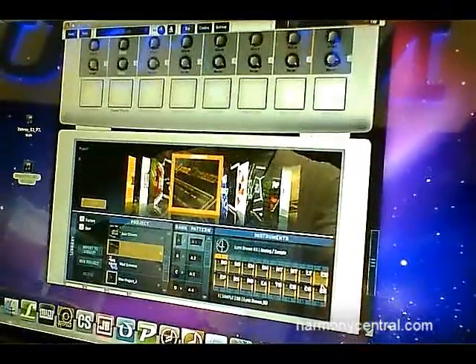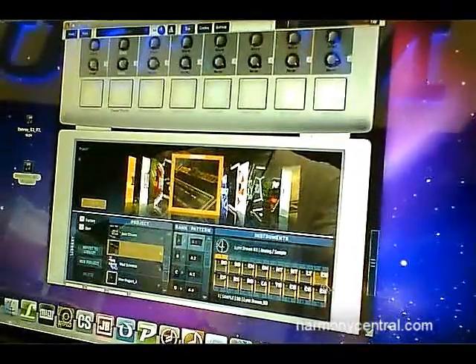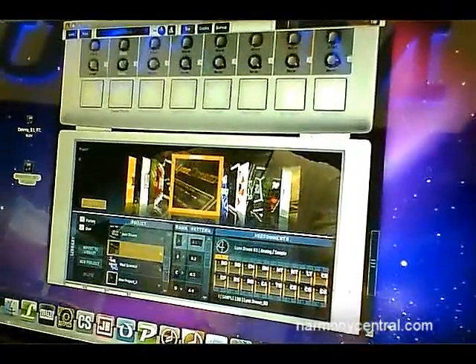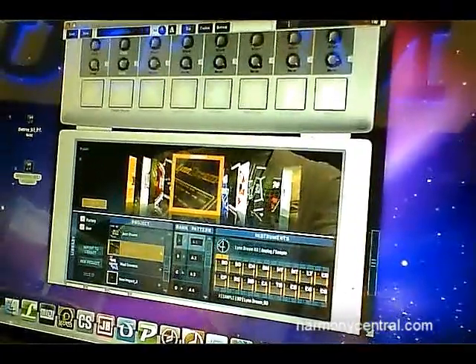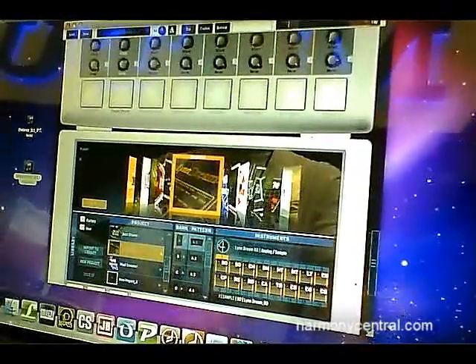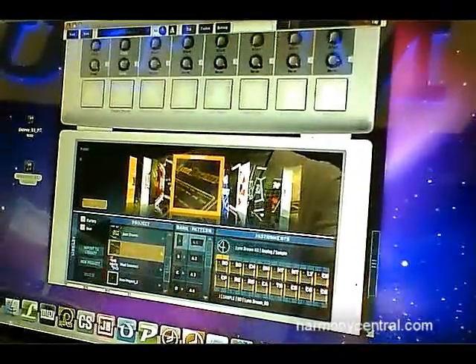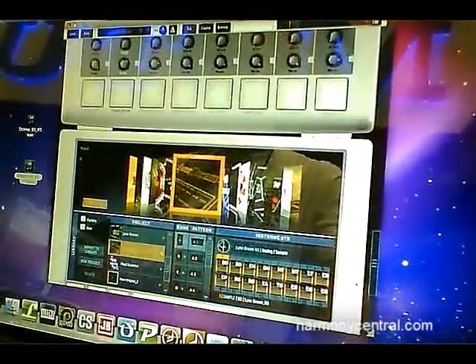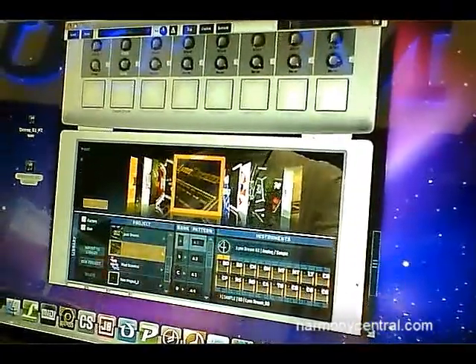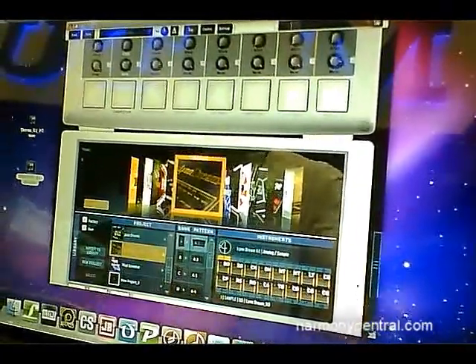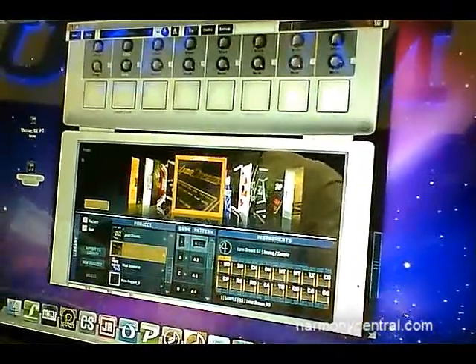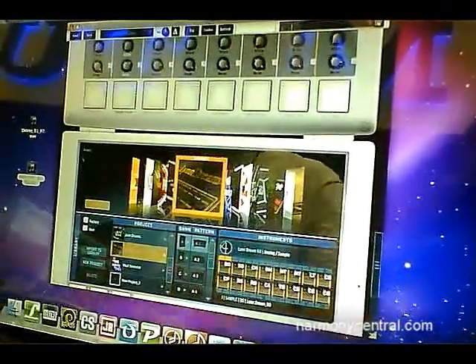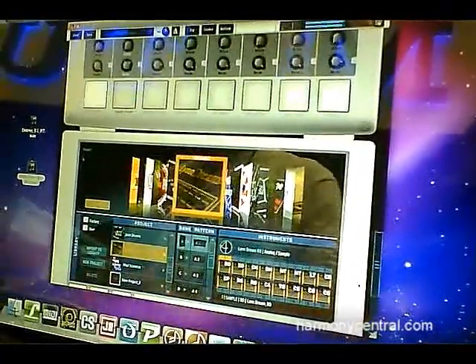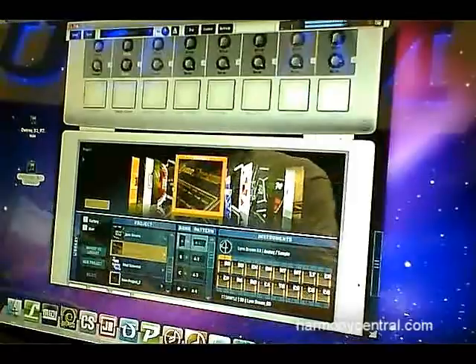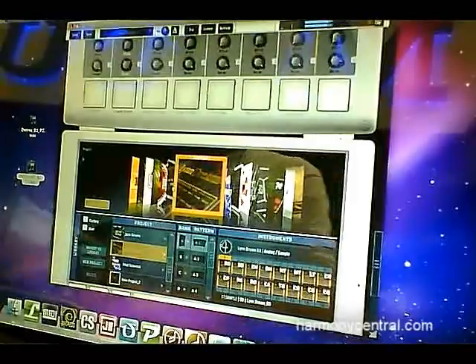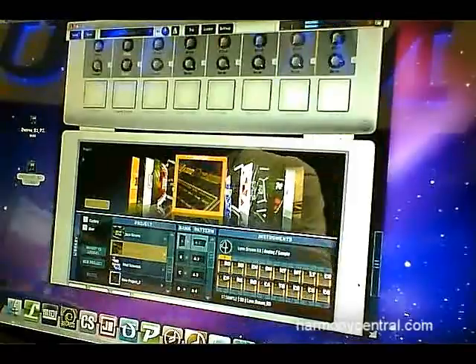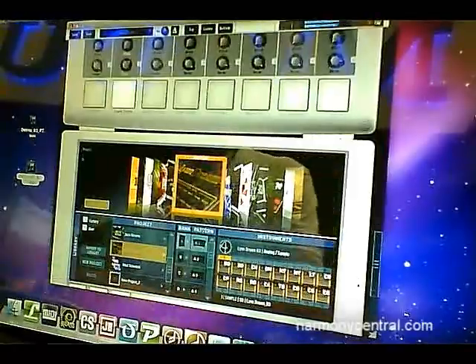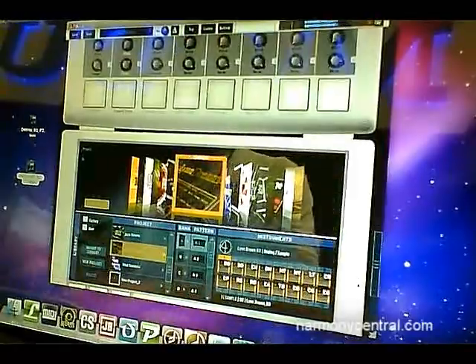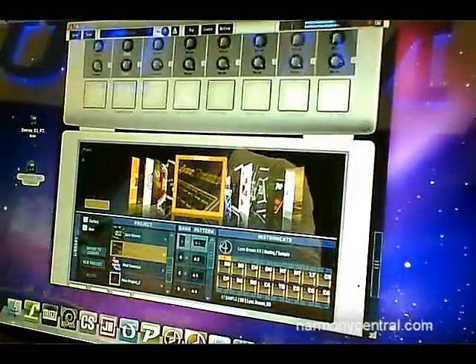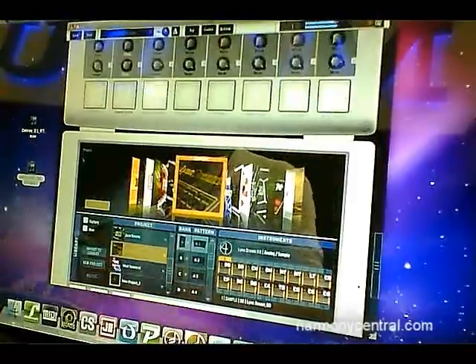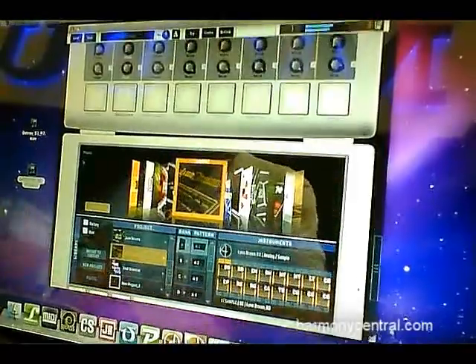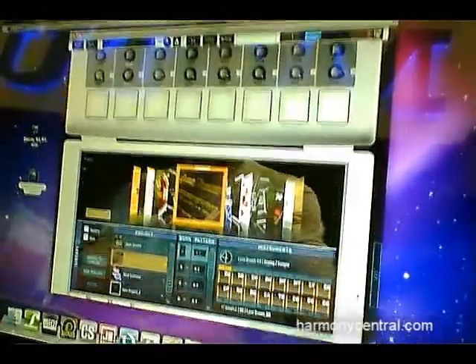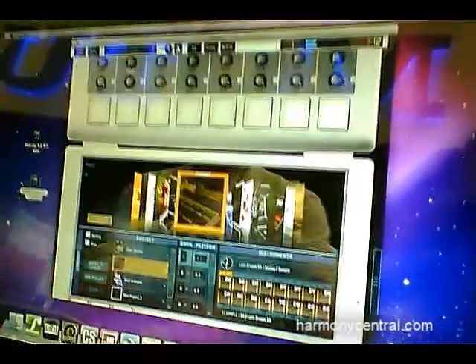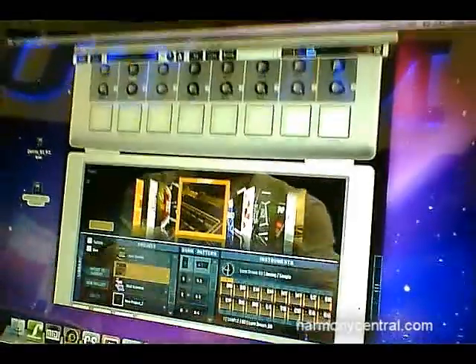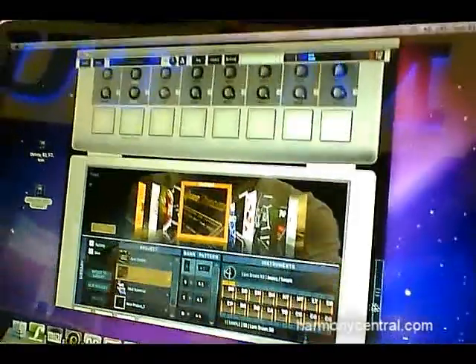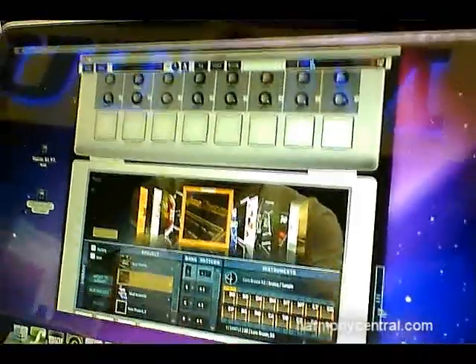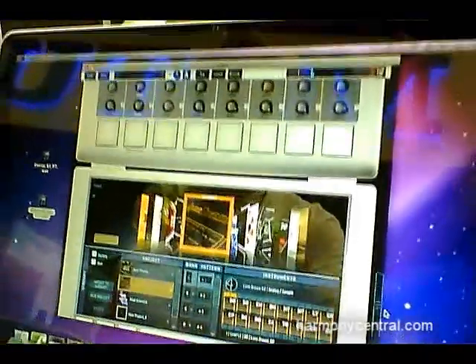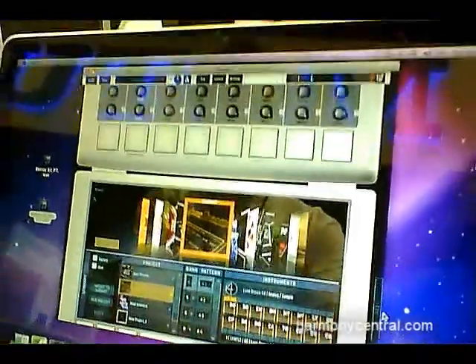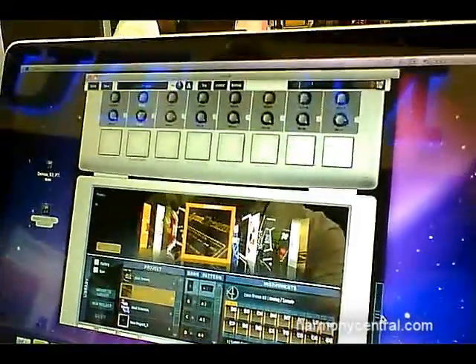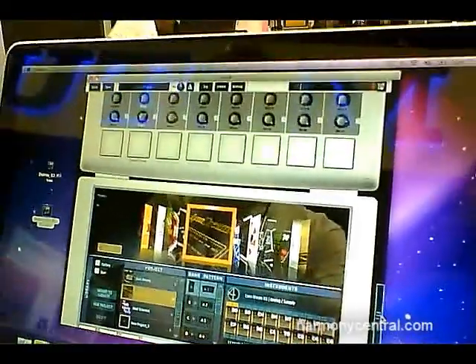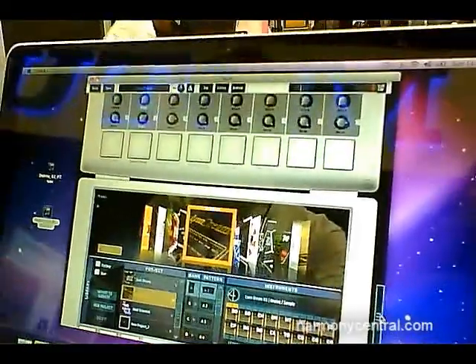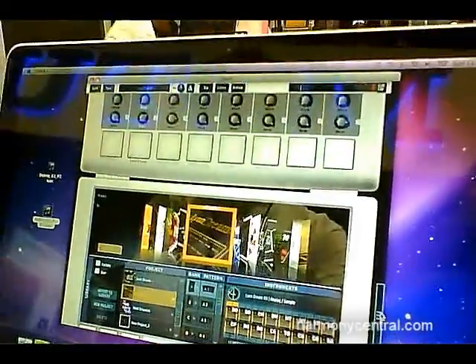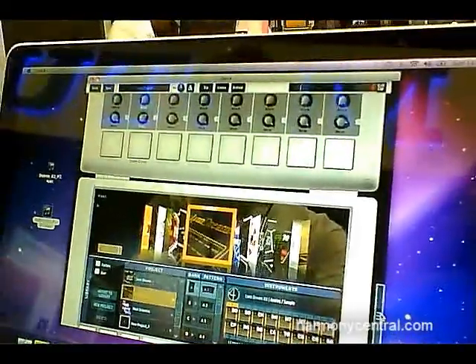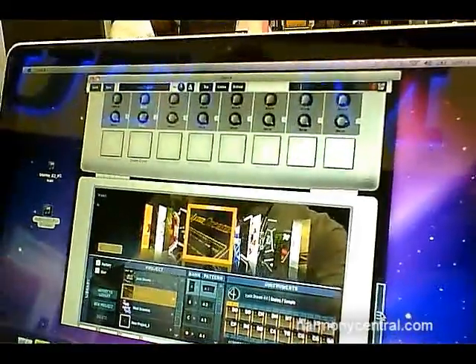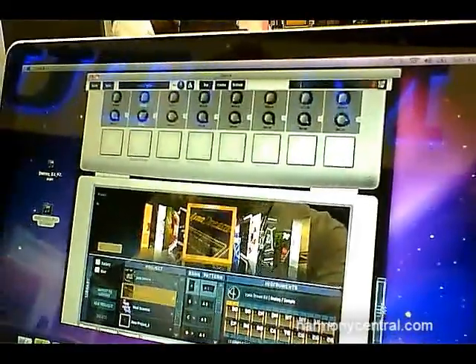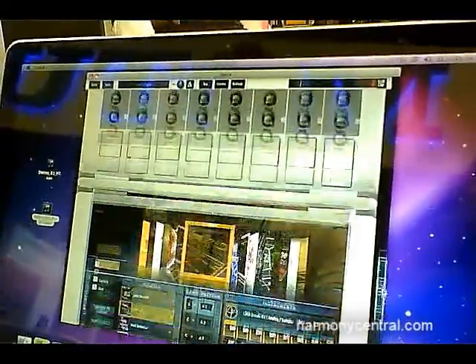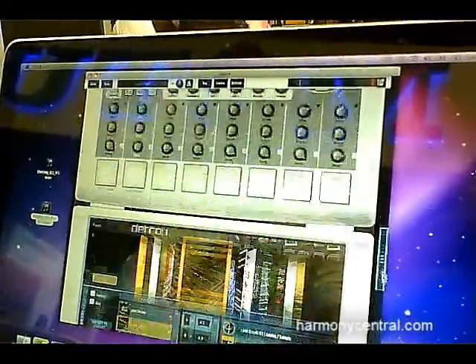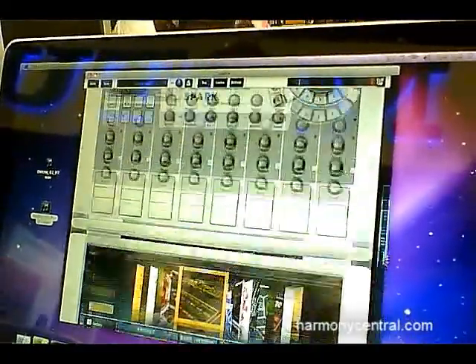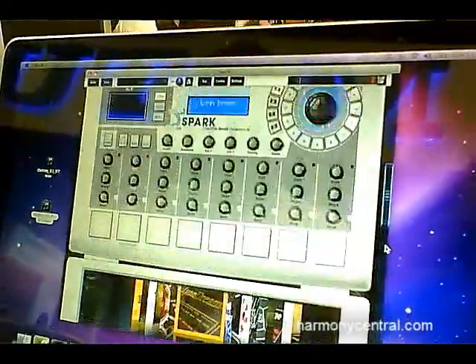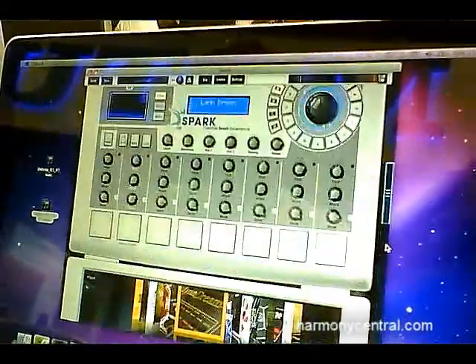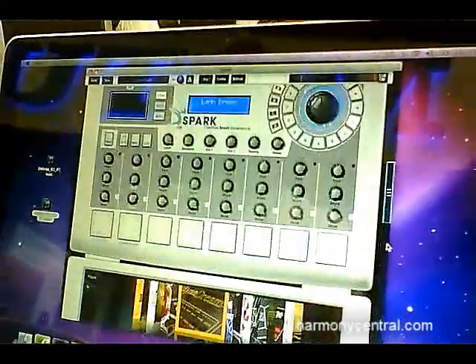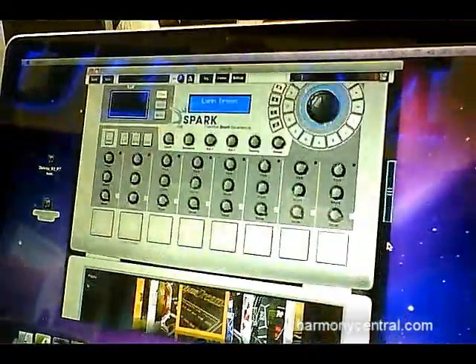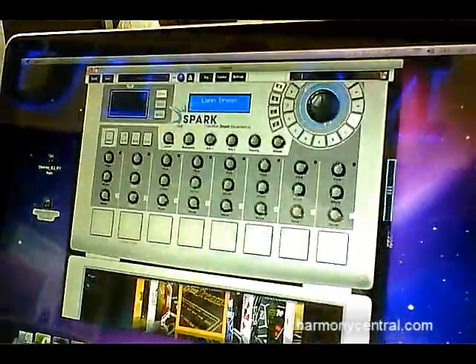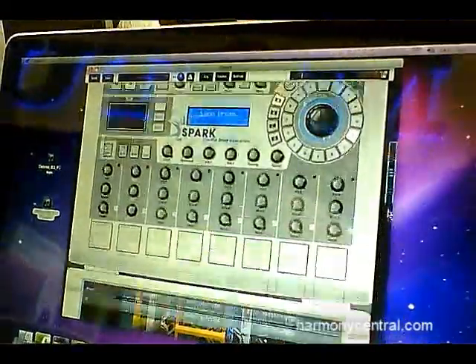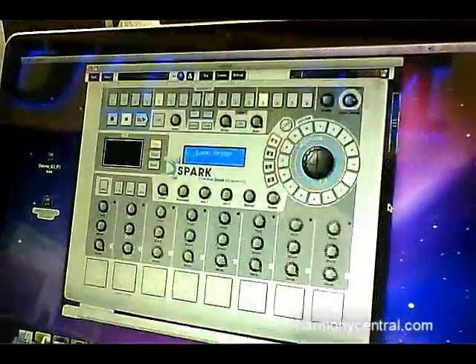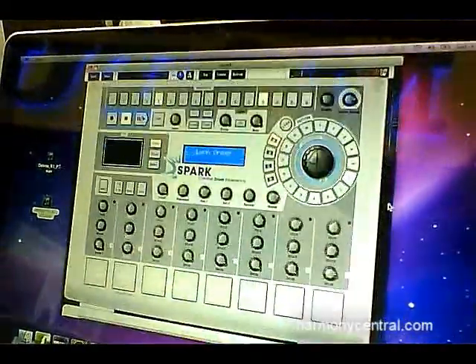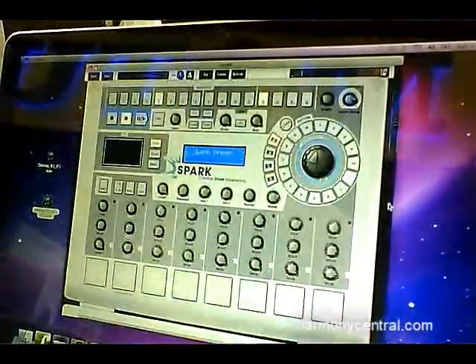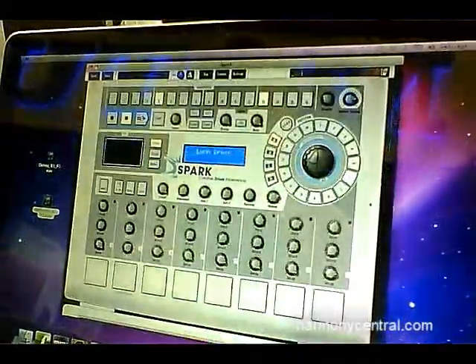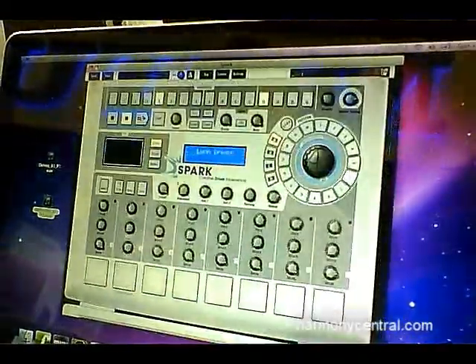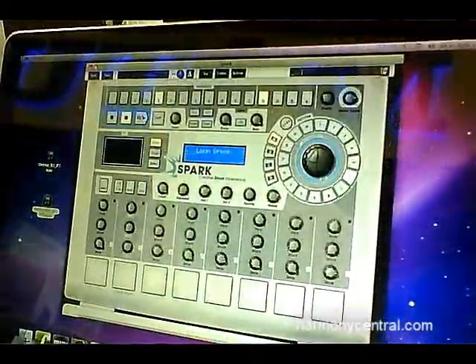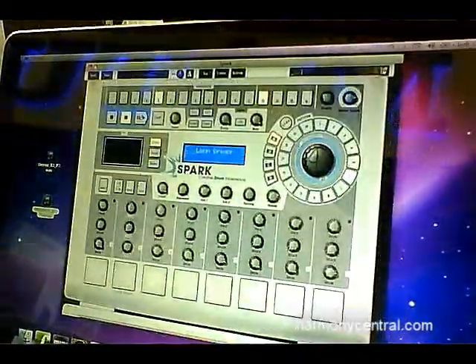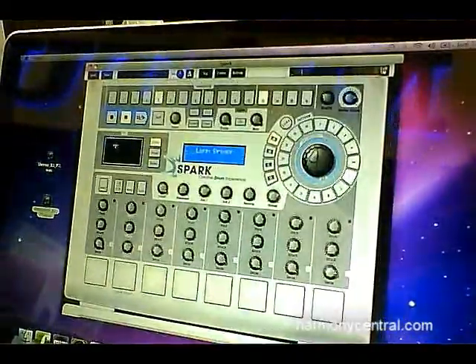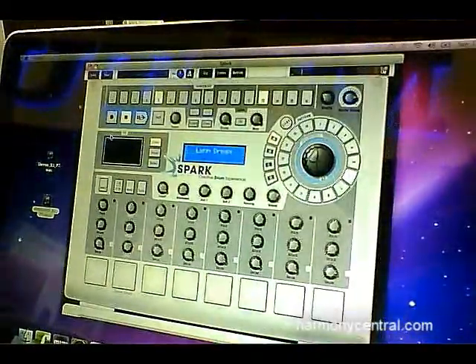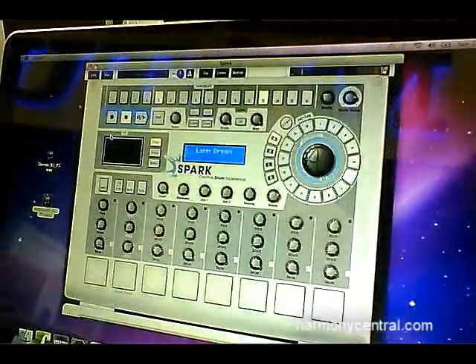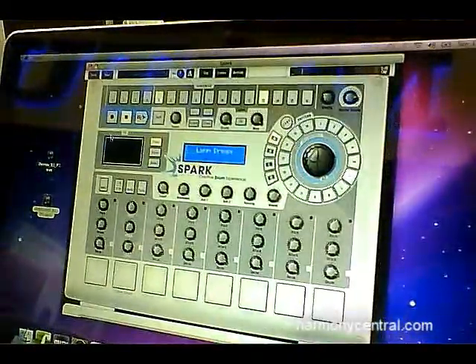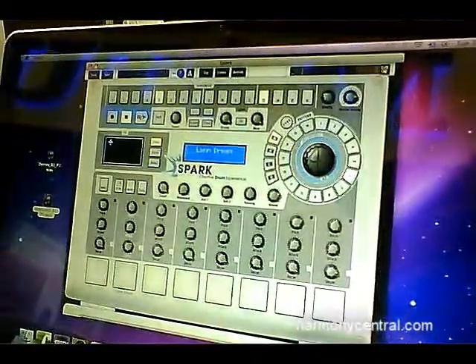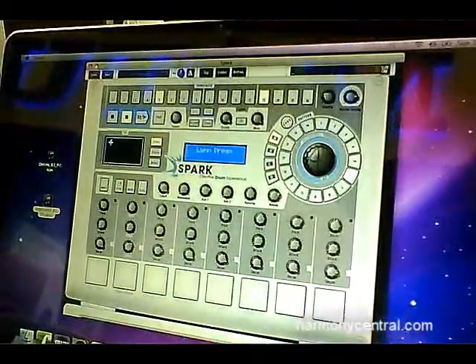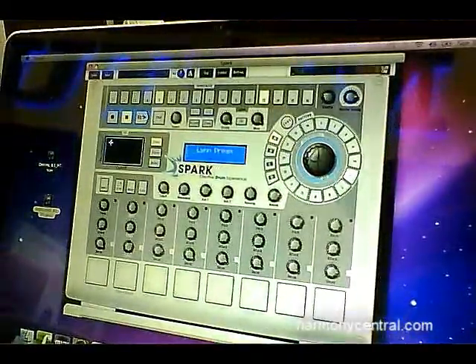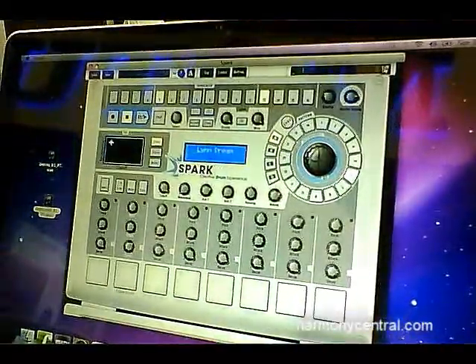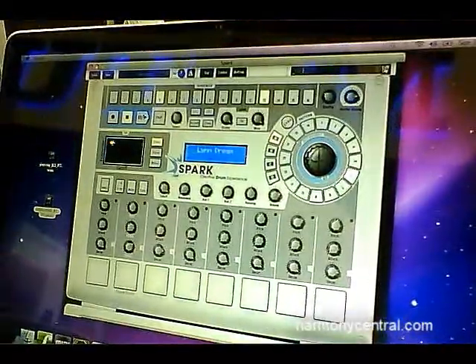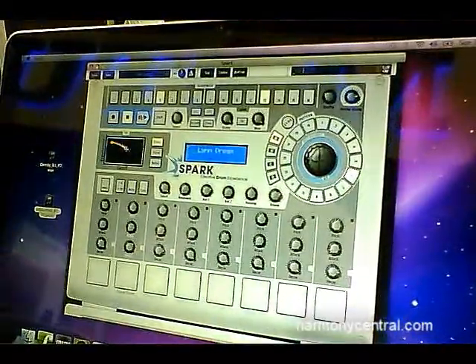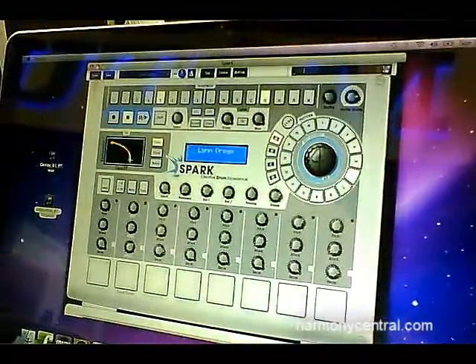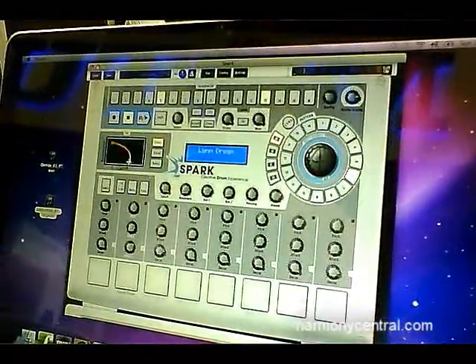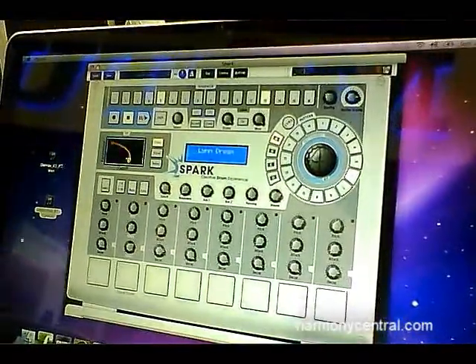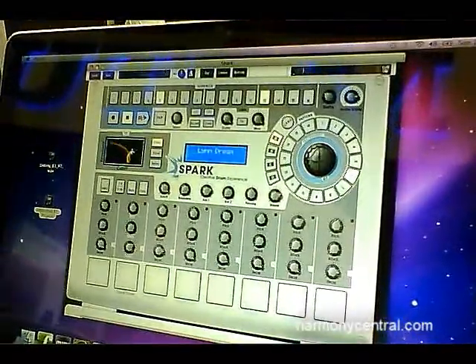I'm going to show you how it works. I'm going to launch some patterns. There is a 16-step sequencer.